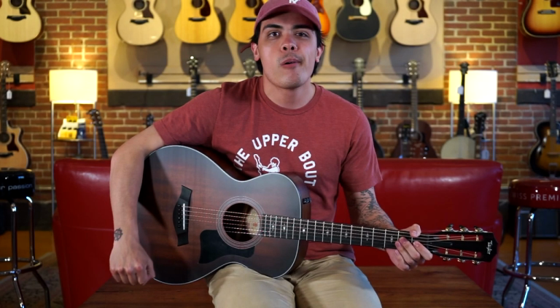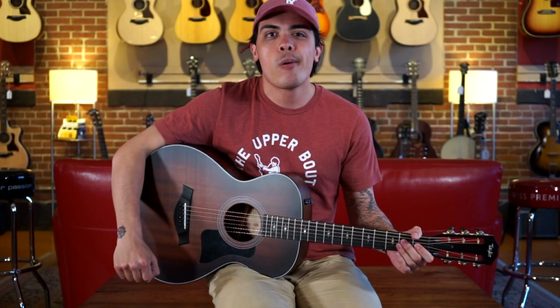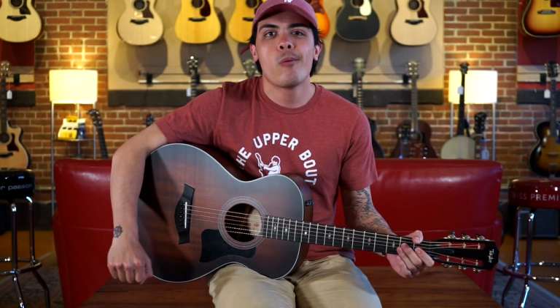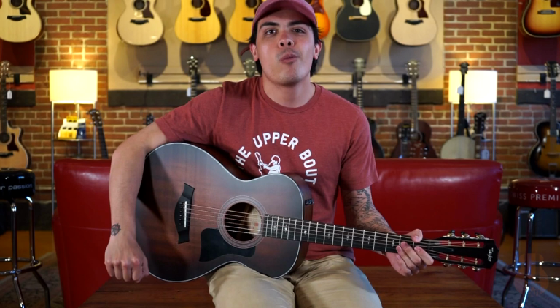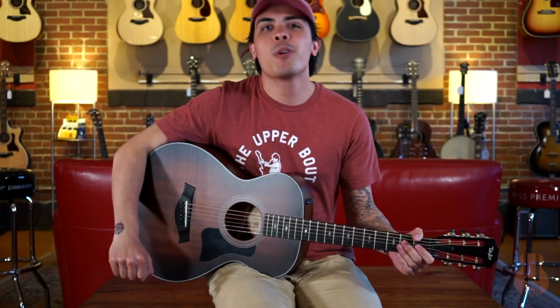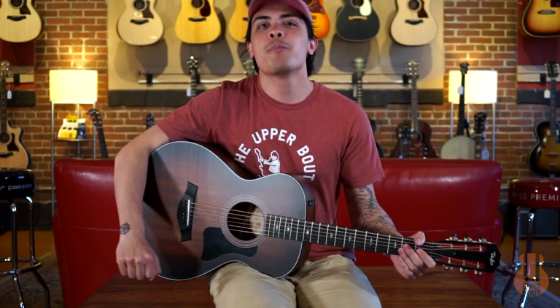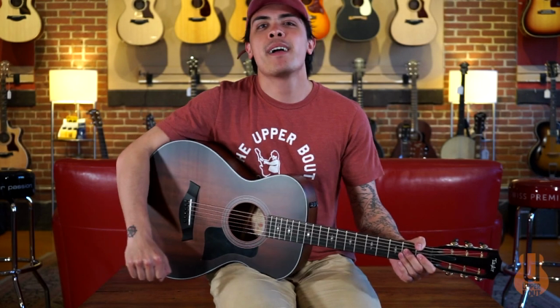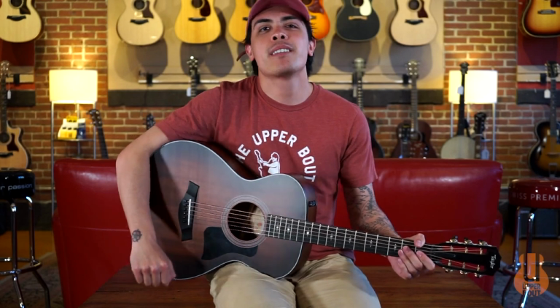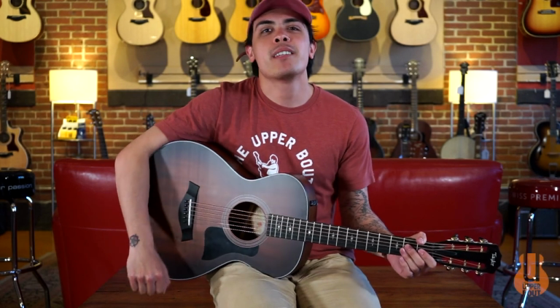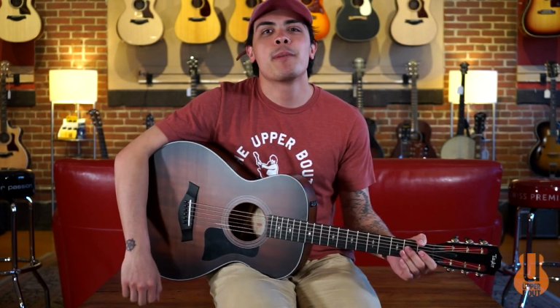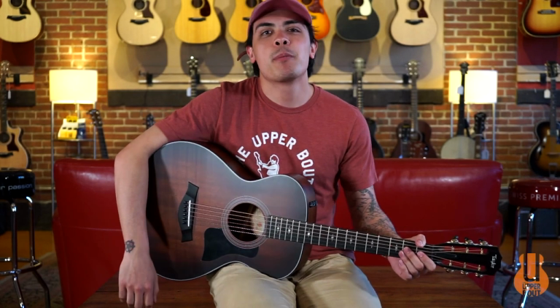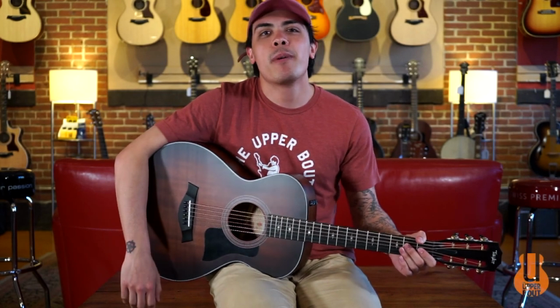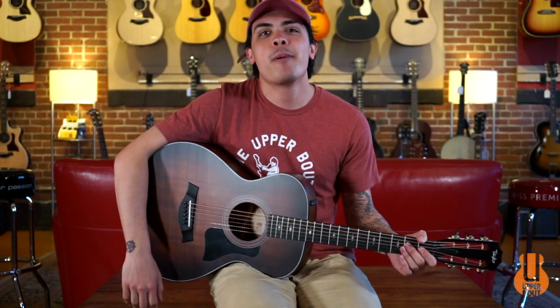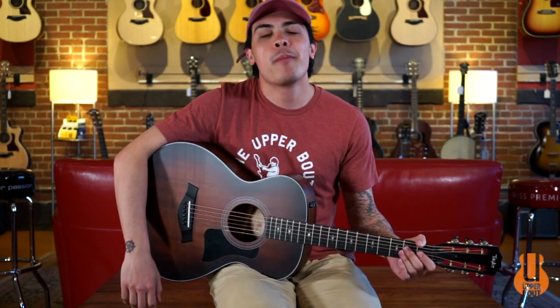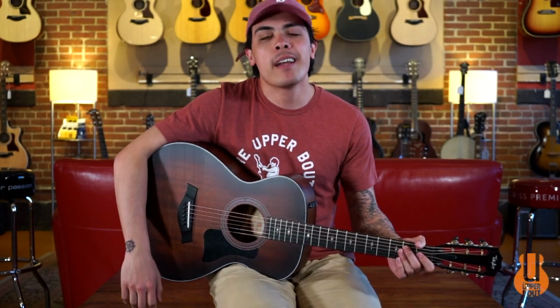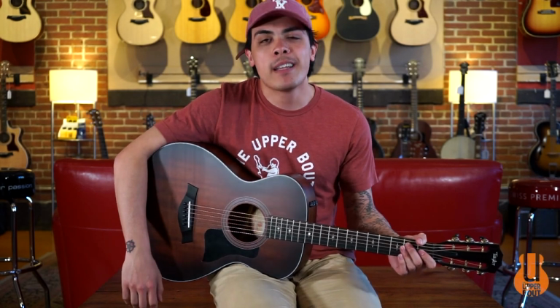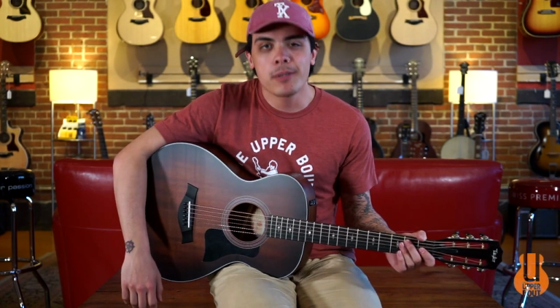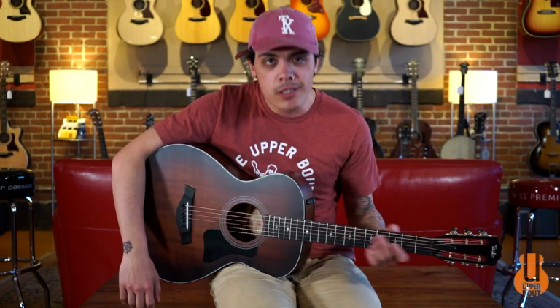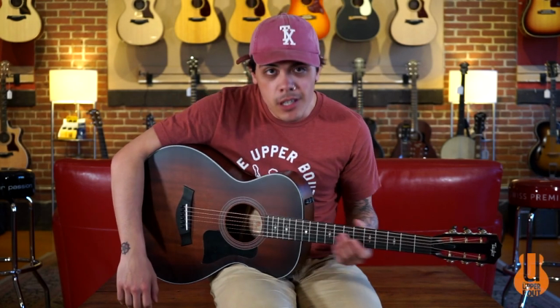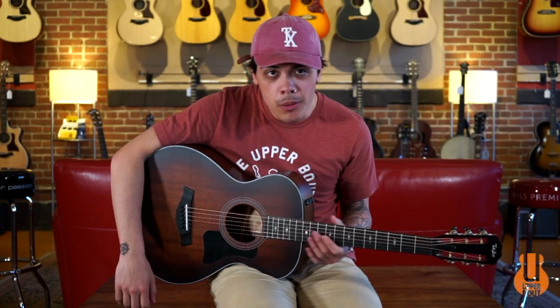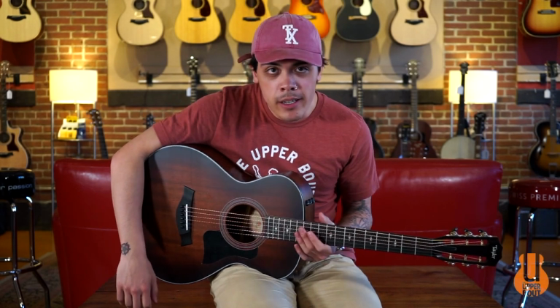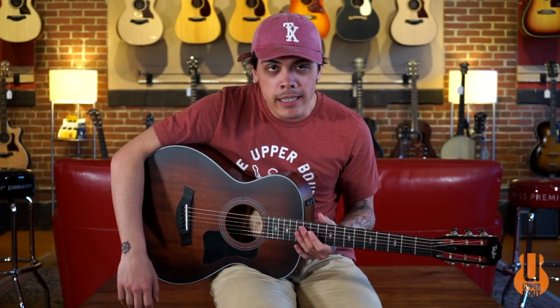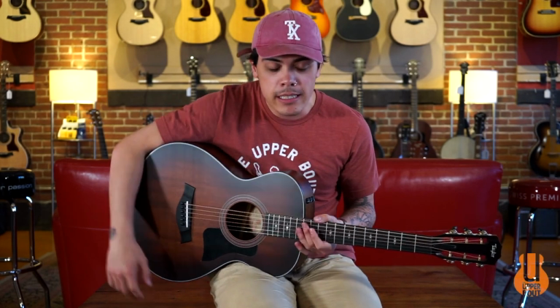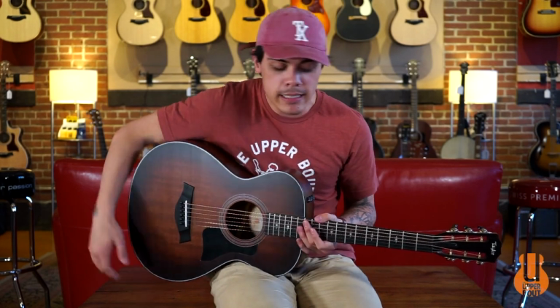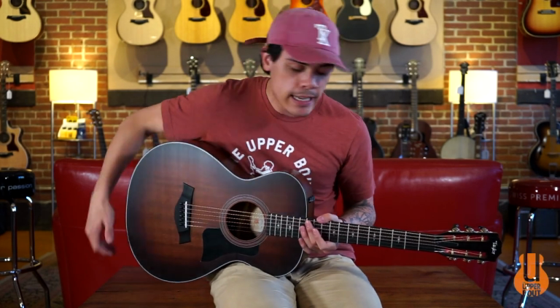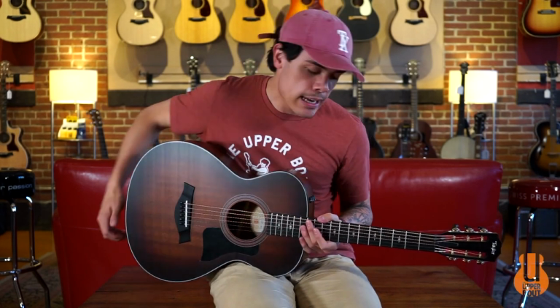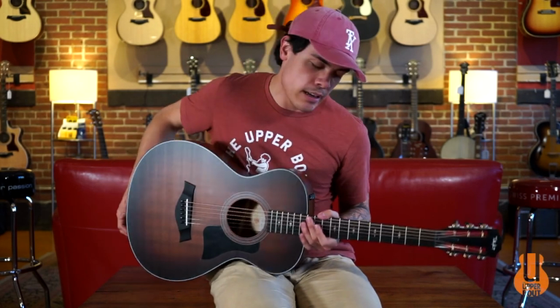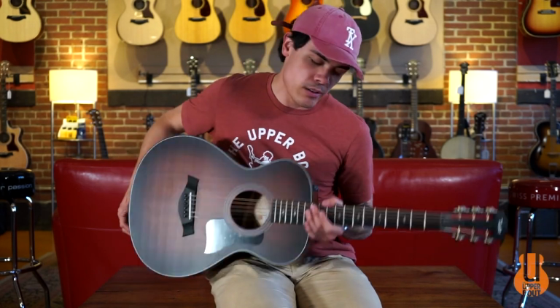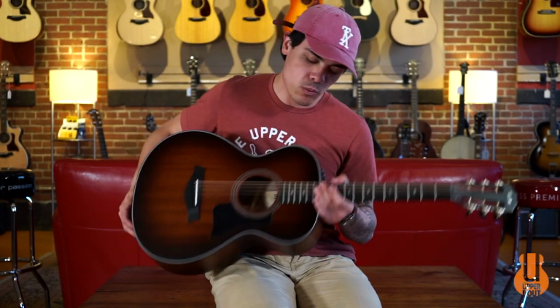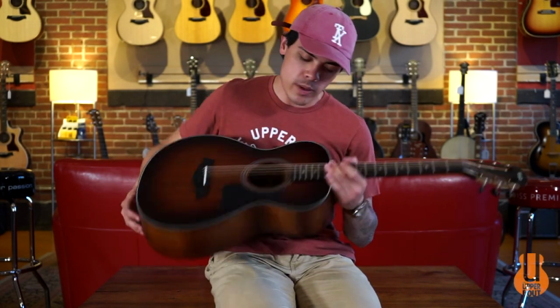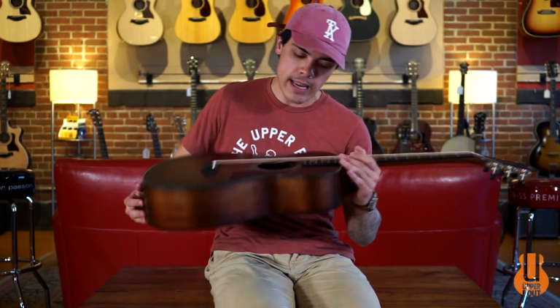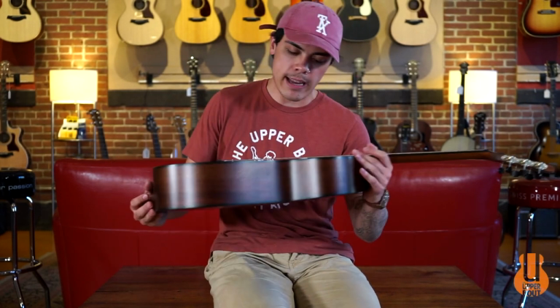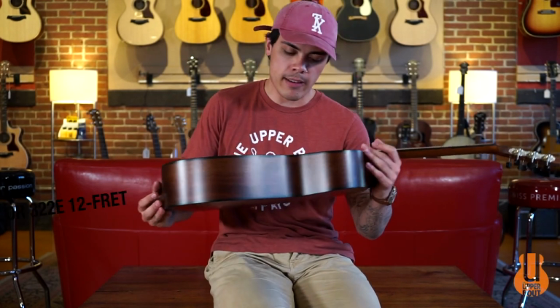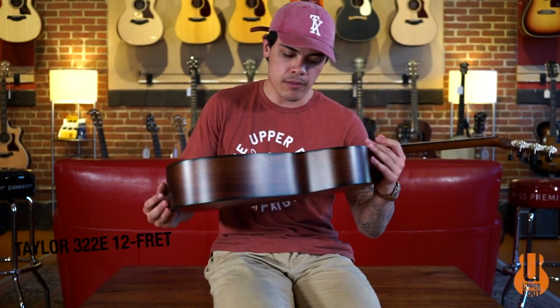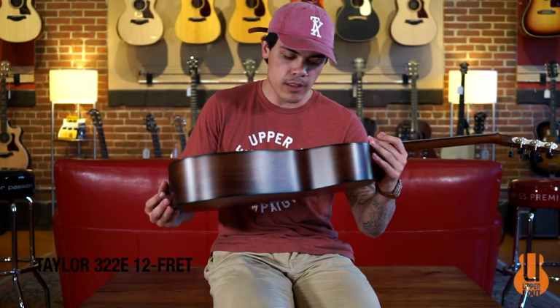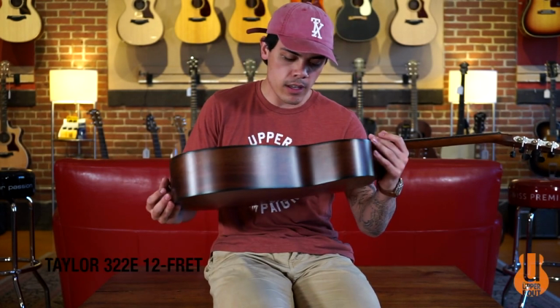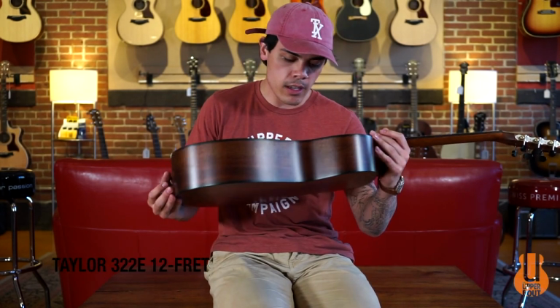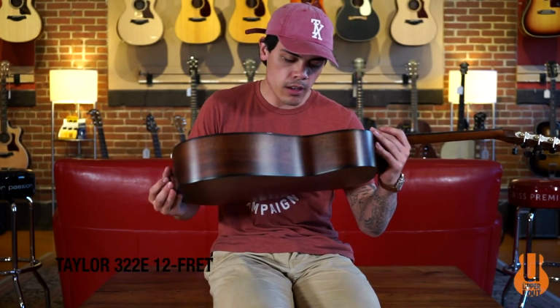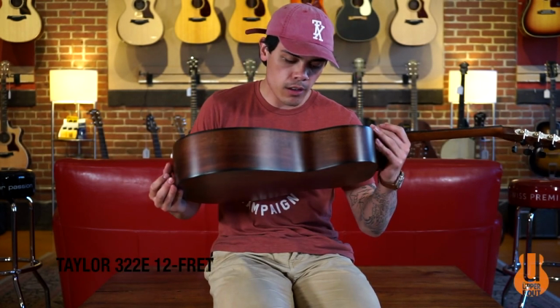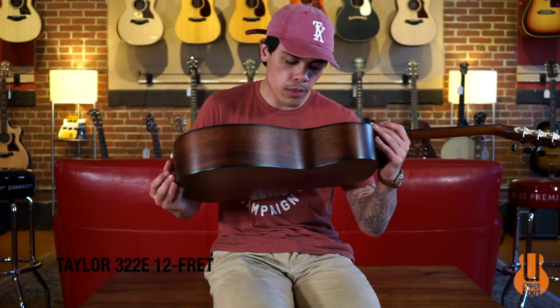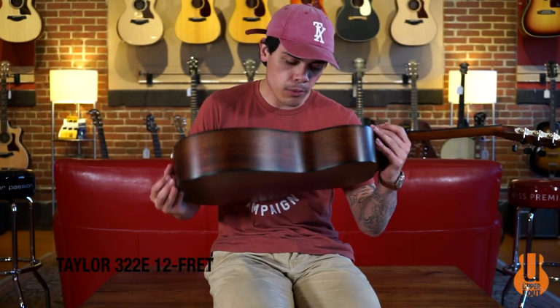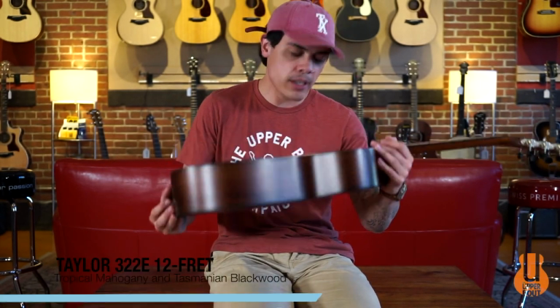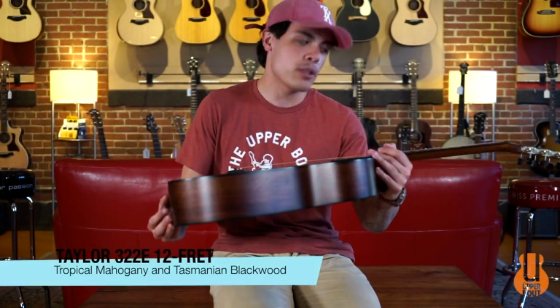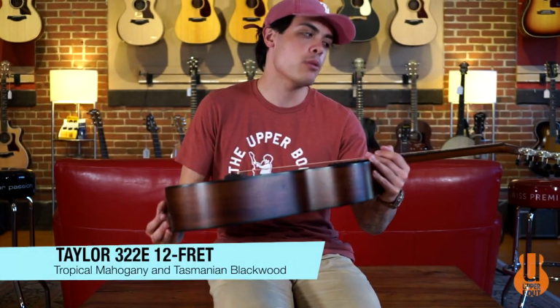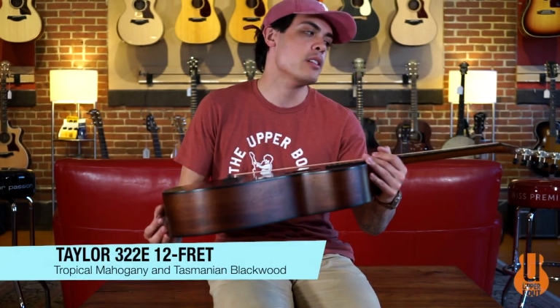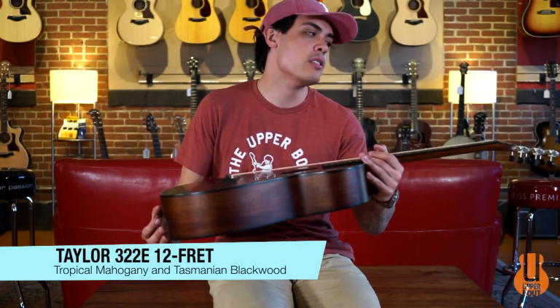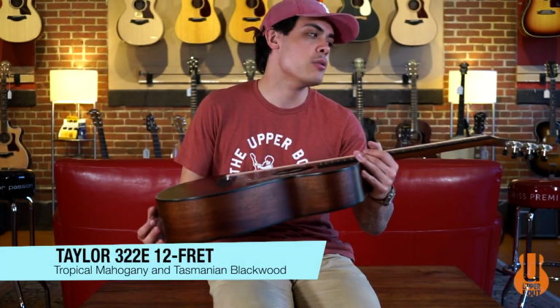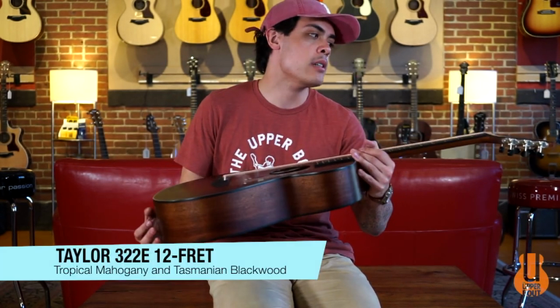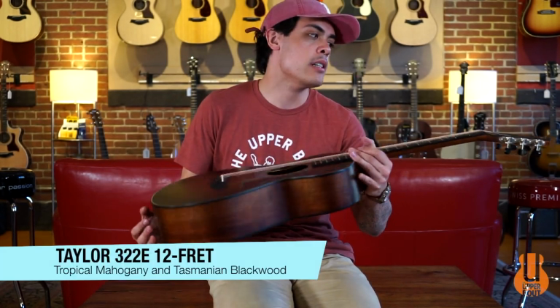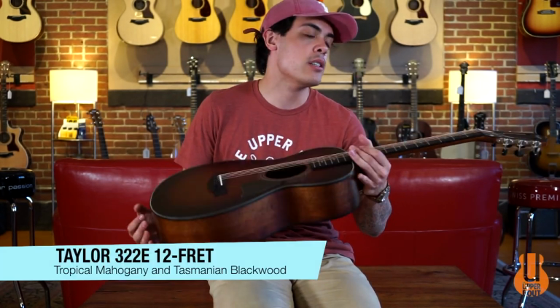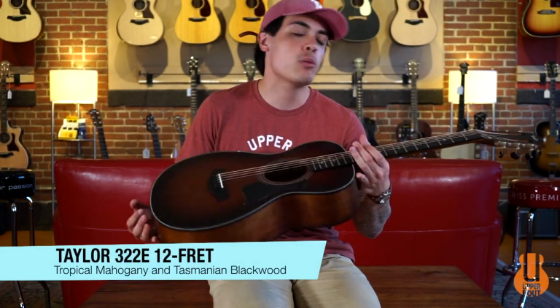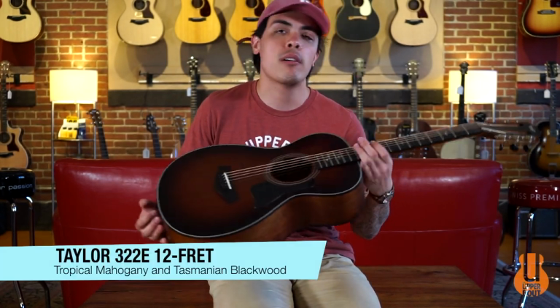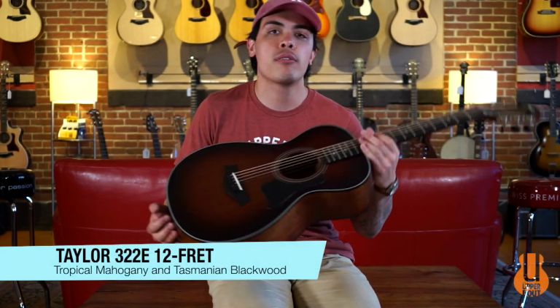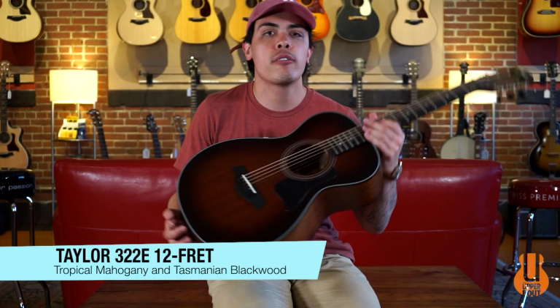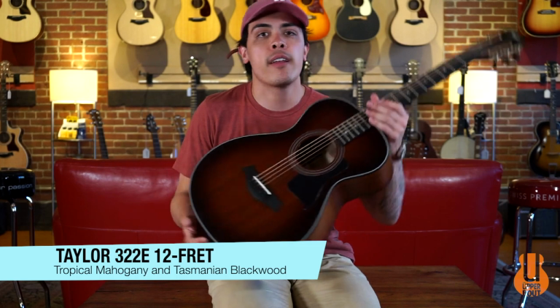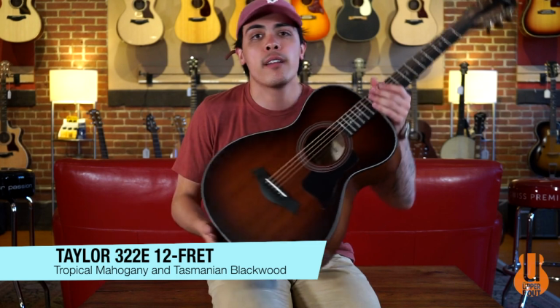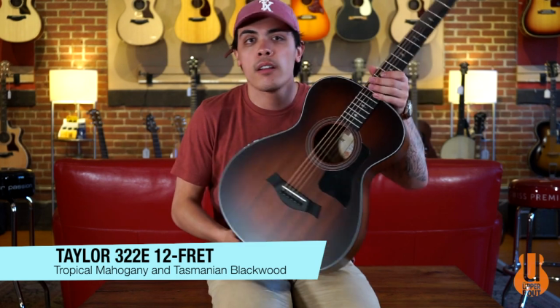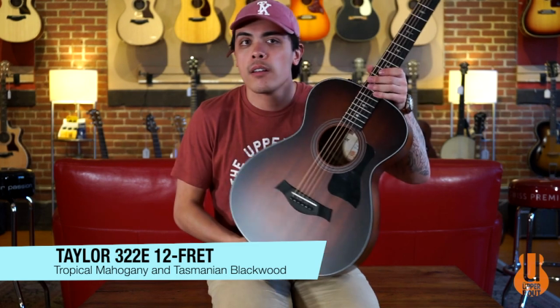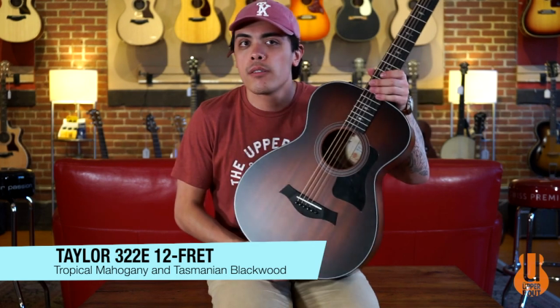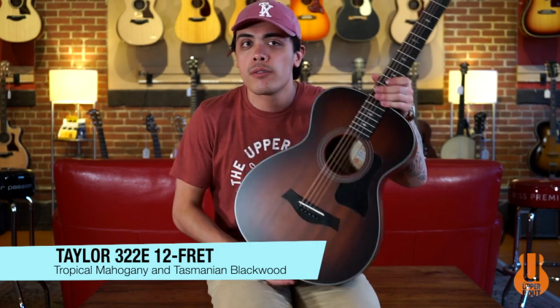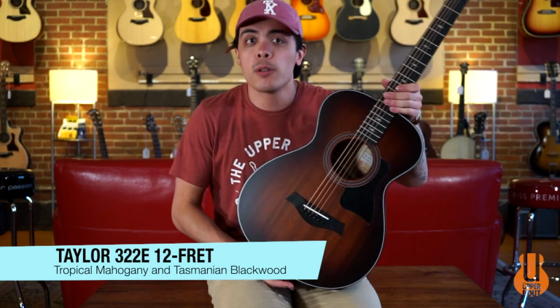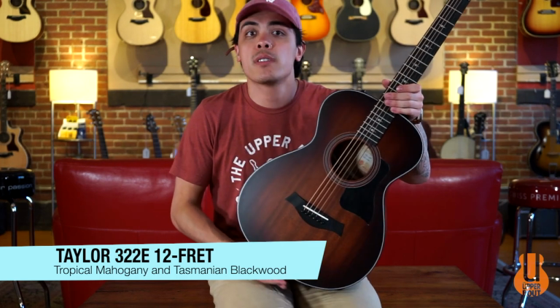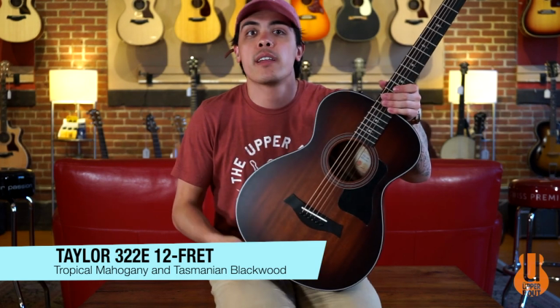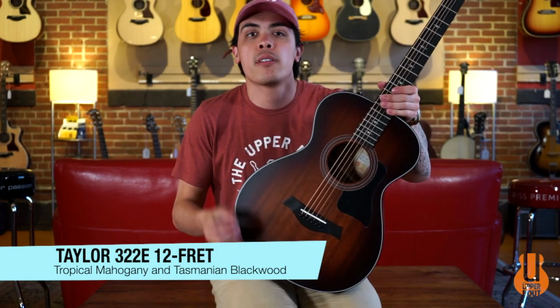Welcome back to The Upper Bout. My name is Noah and today we have the Taylor 322e 12-fret.